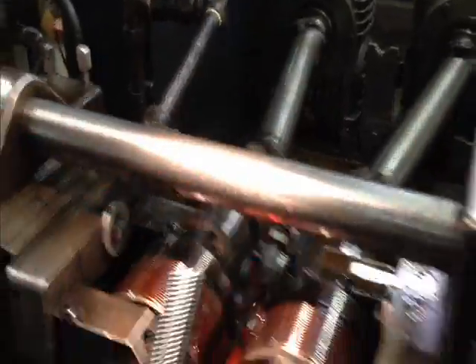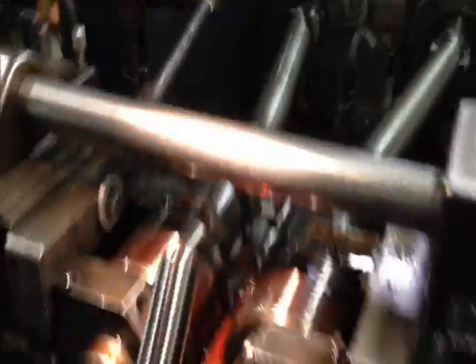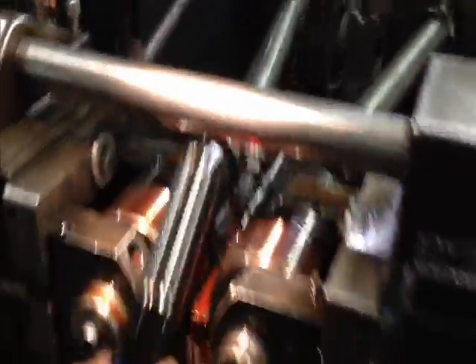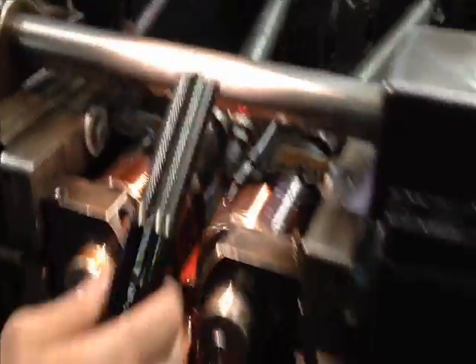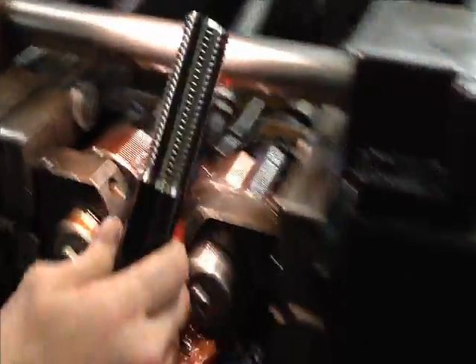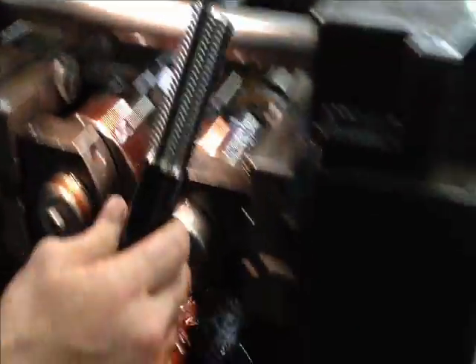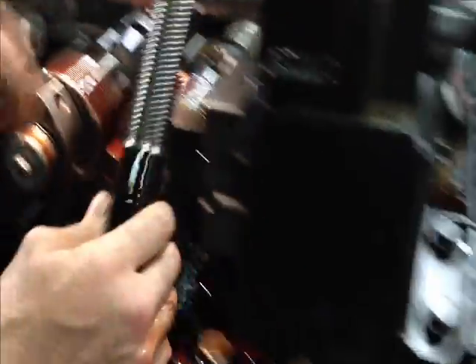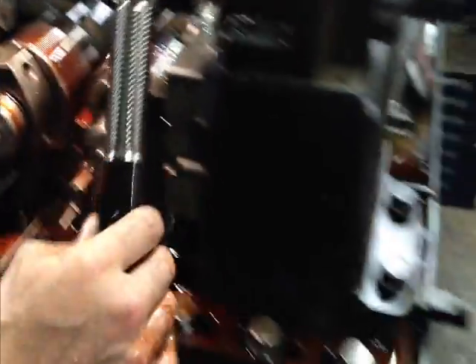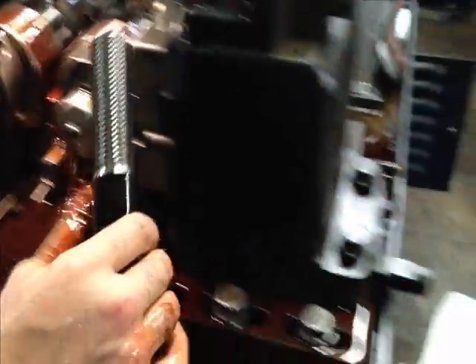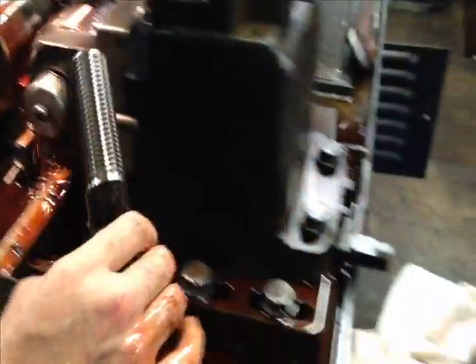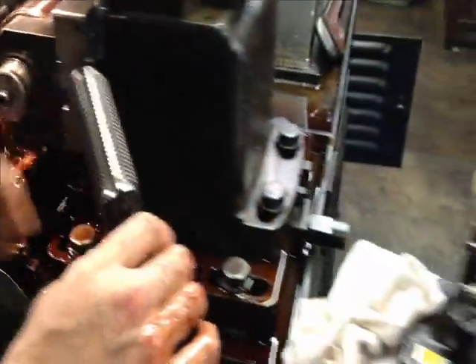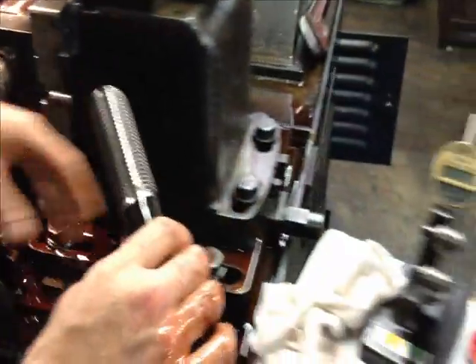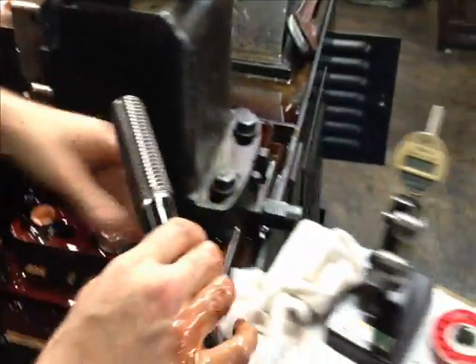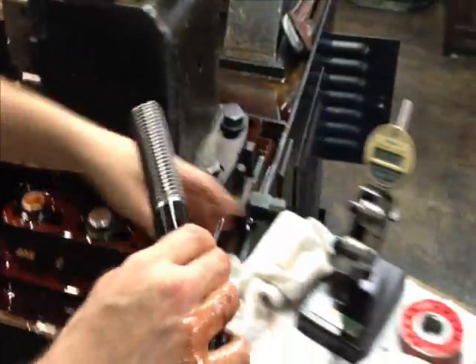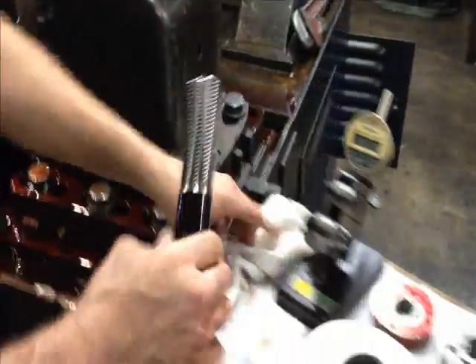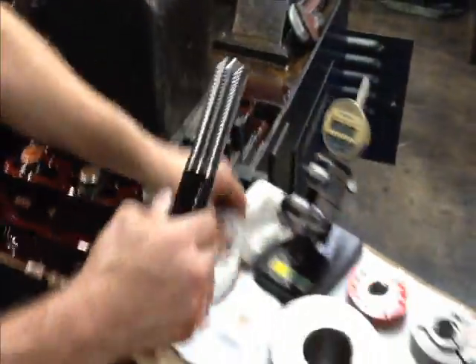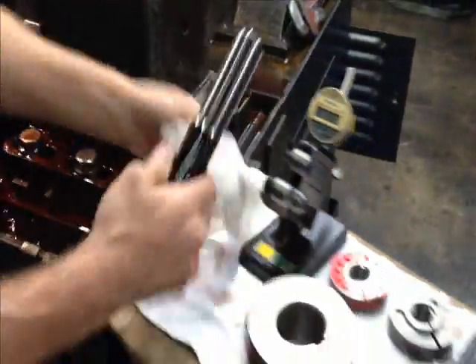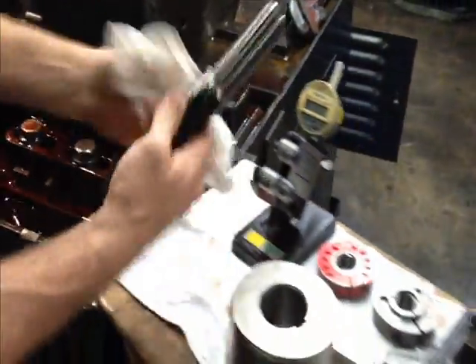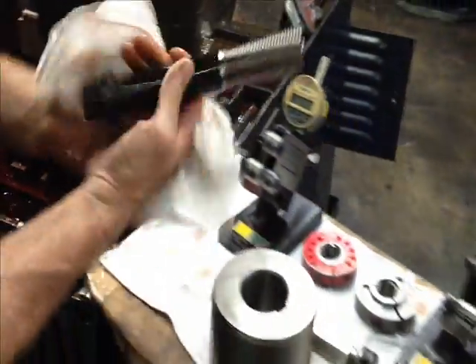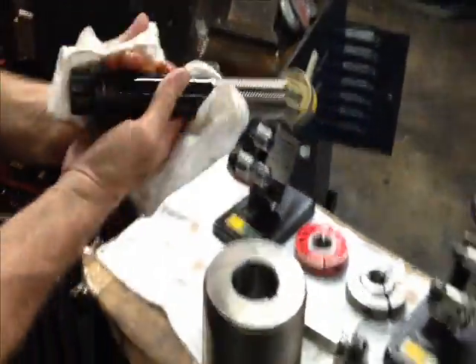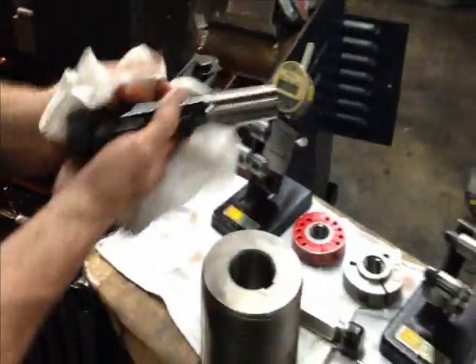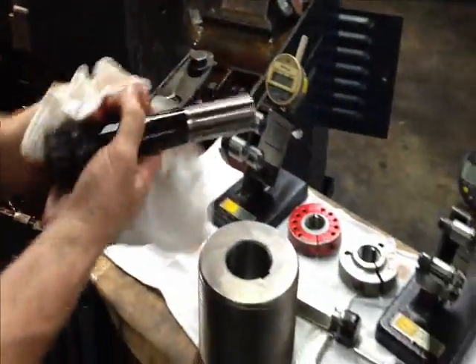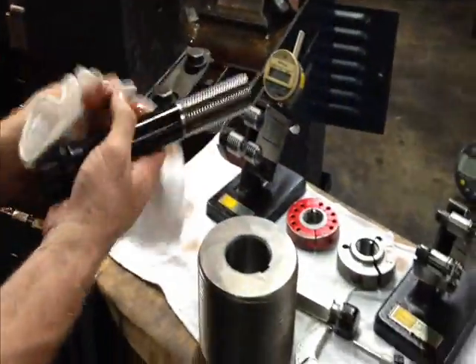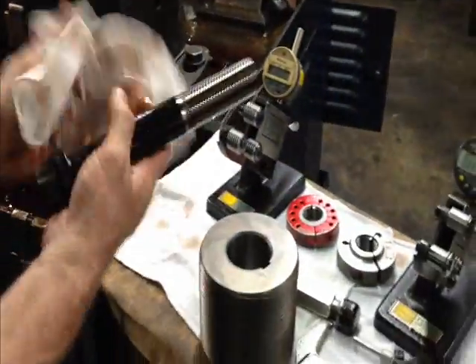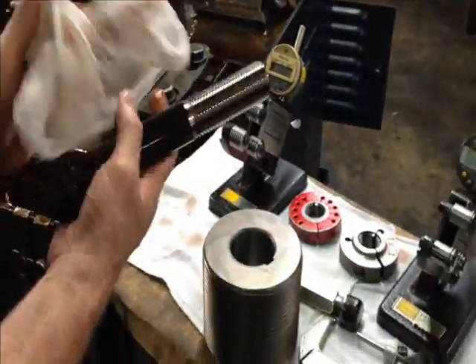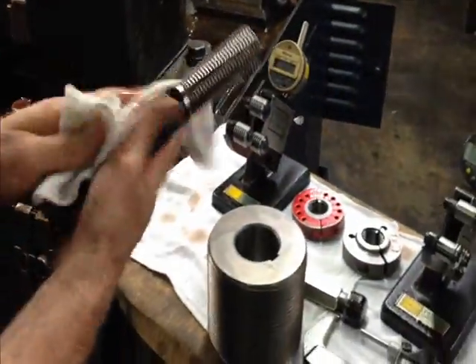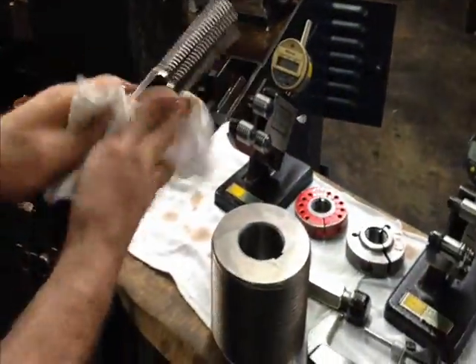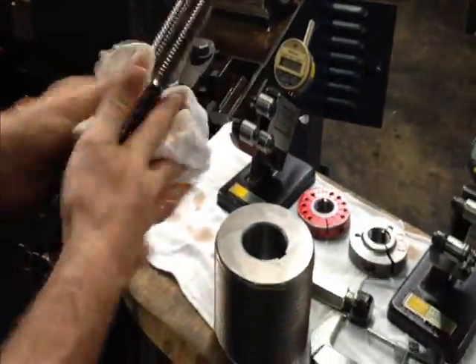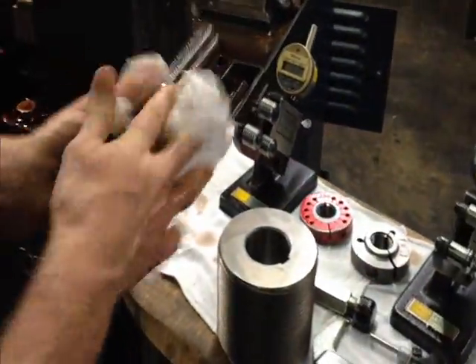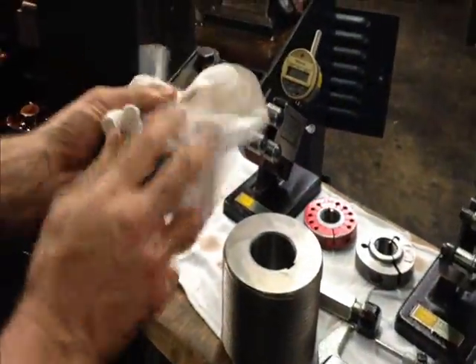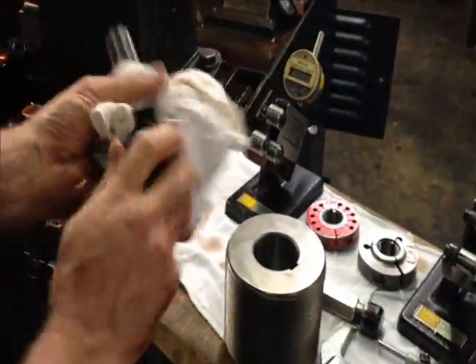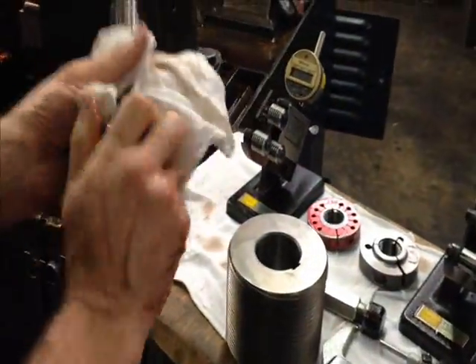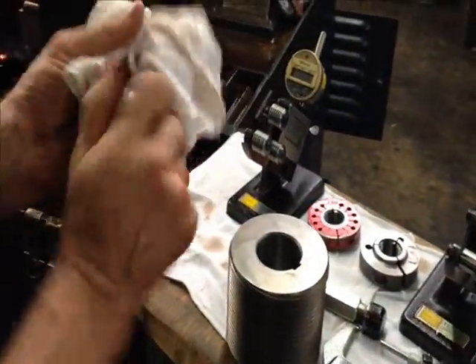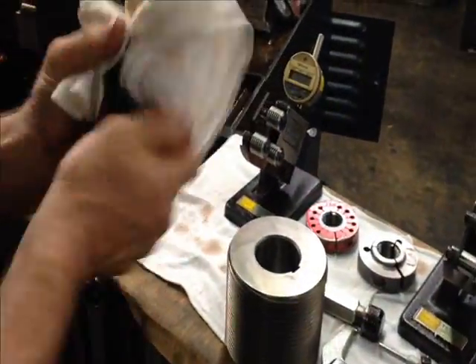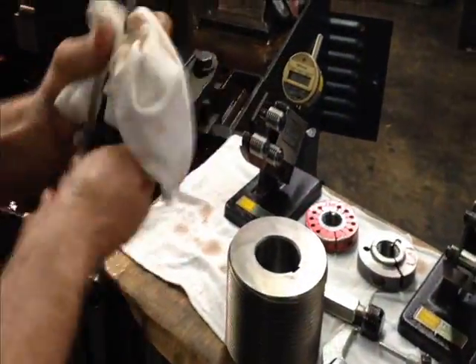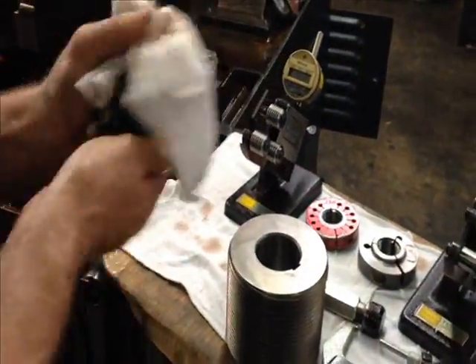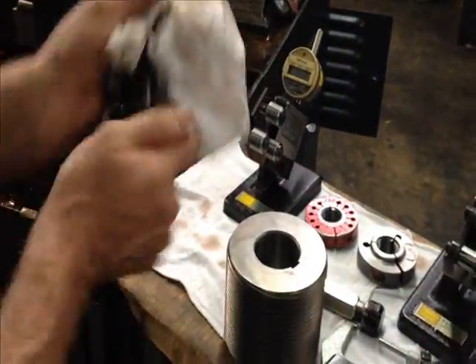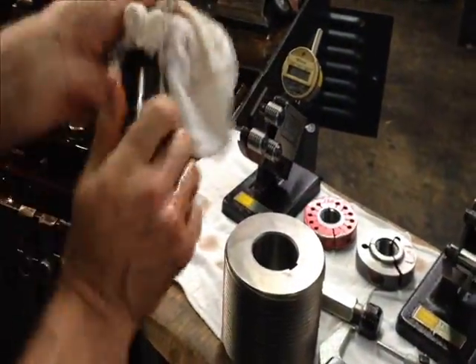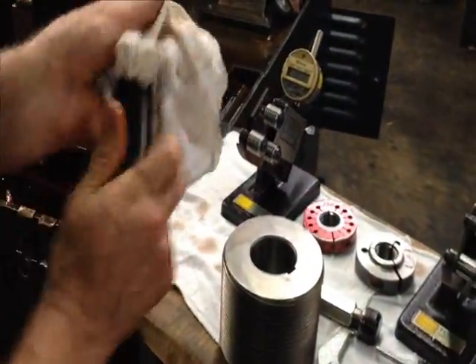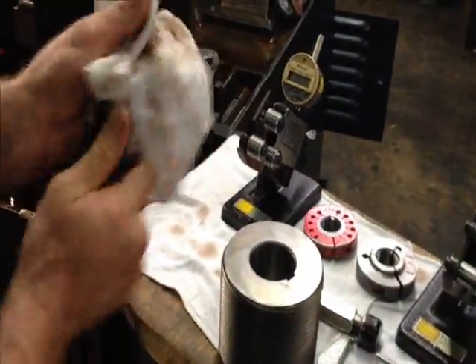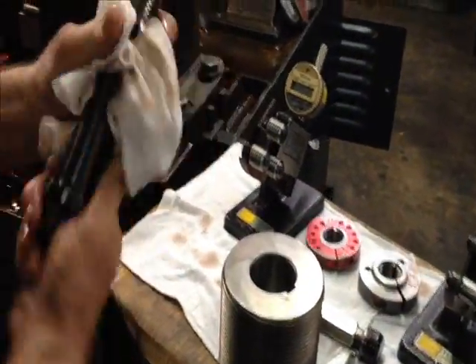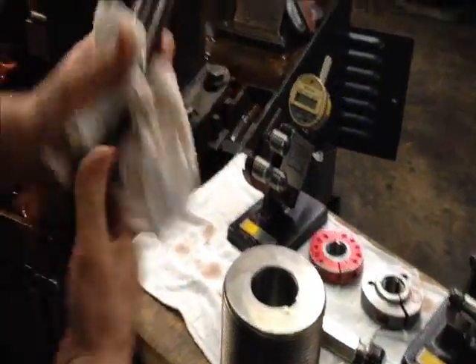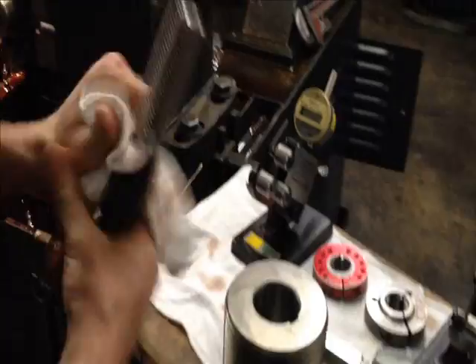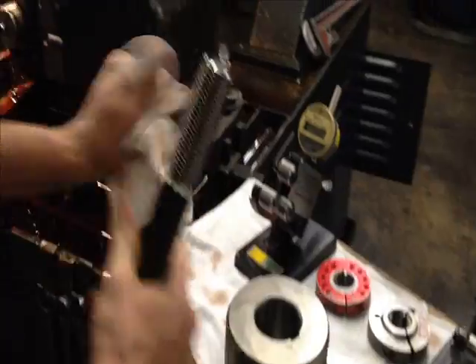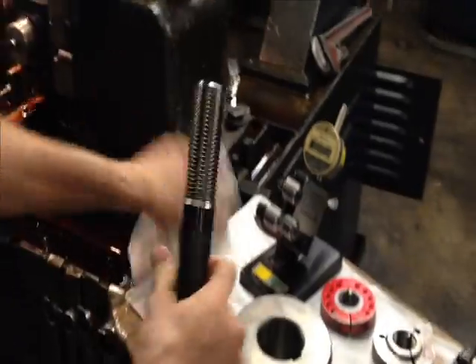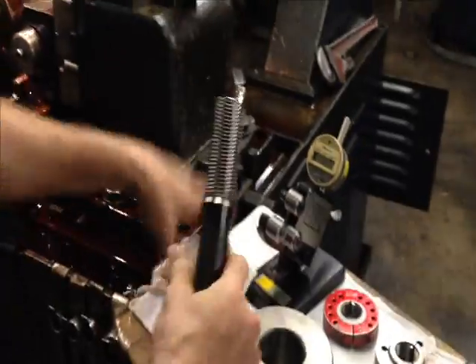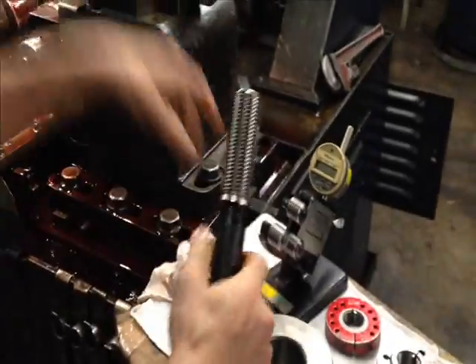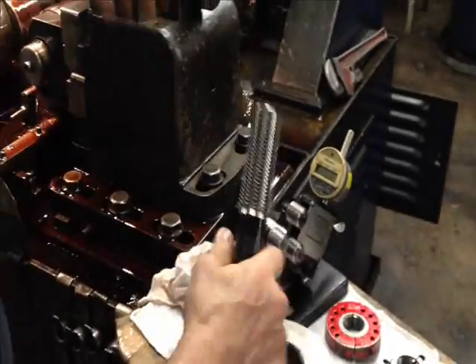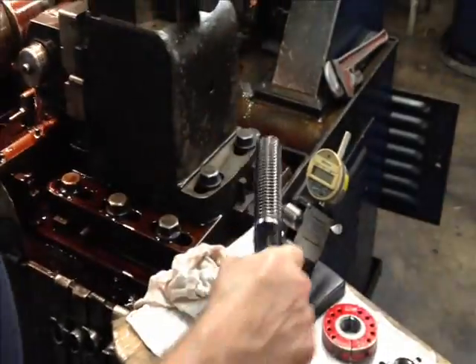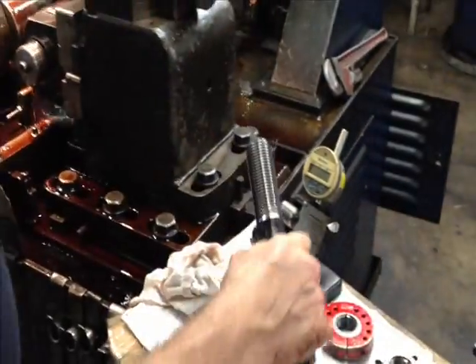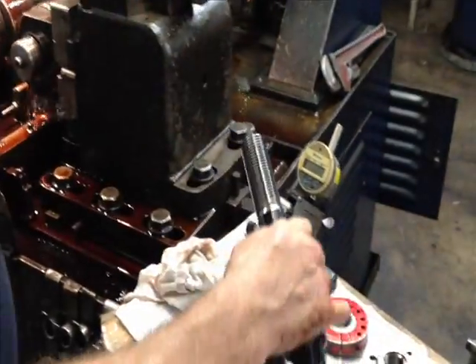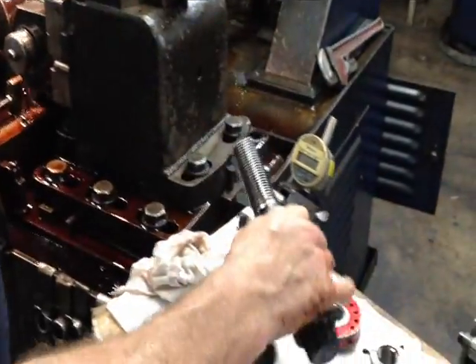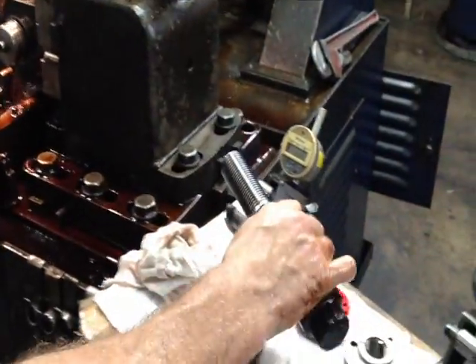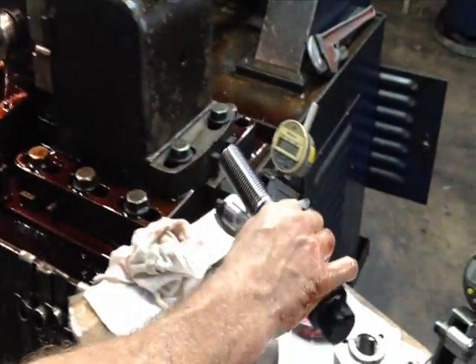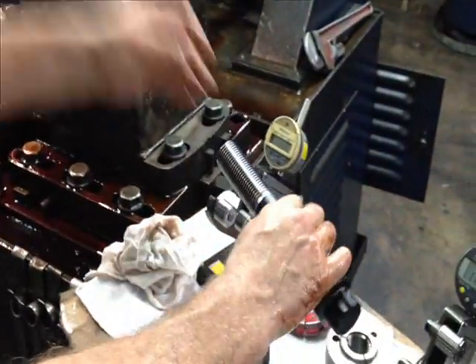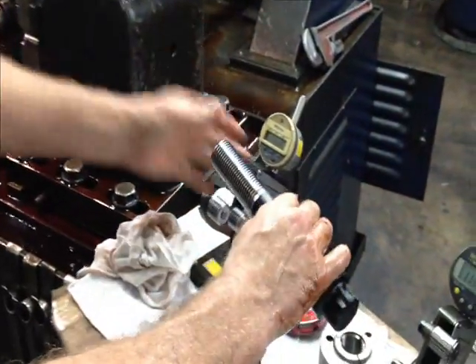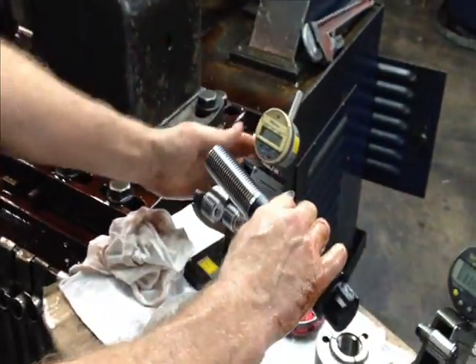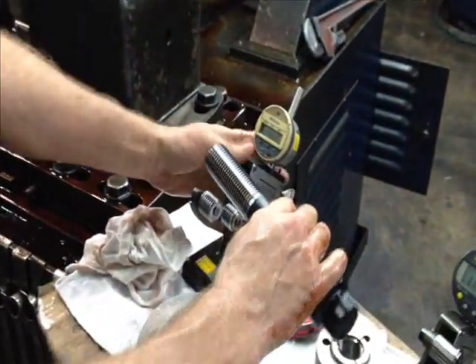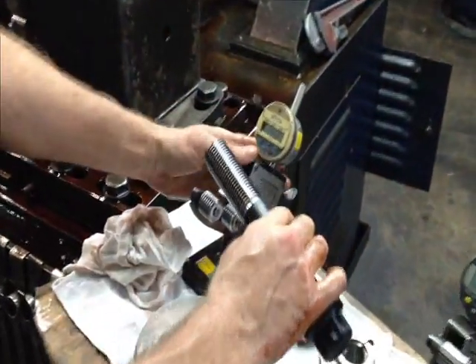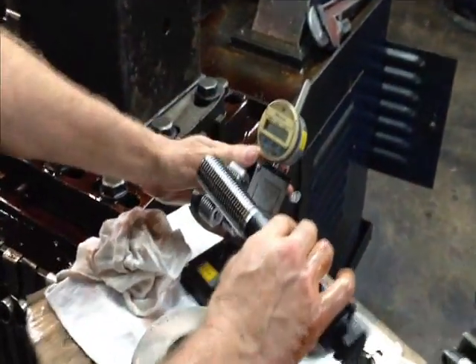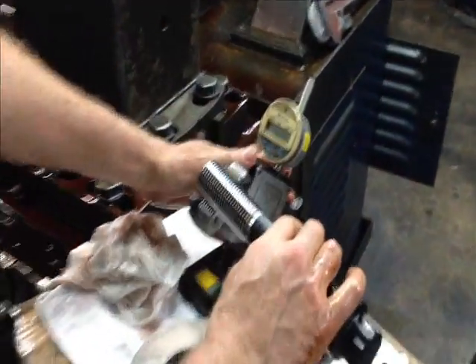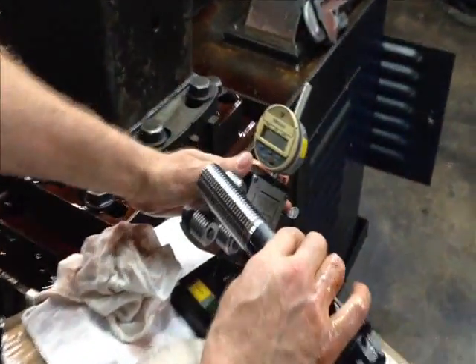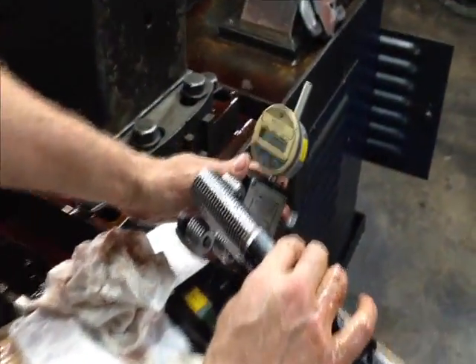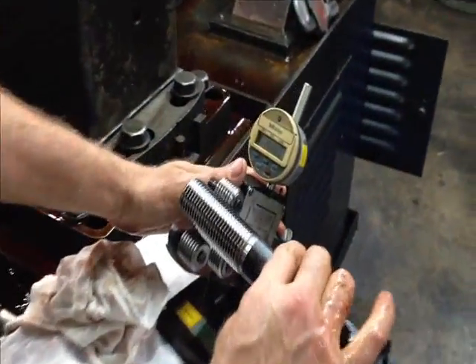It's much stronger than a cut thread. A rolled thread is superior to a ground thread or a cut thread.